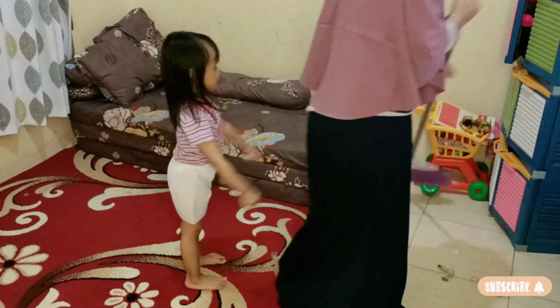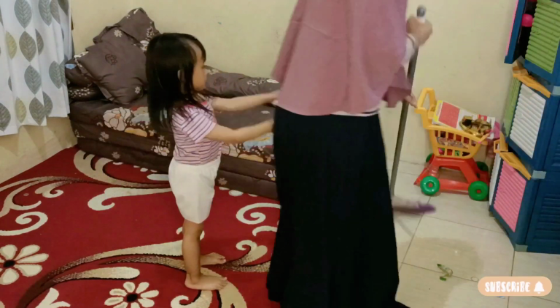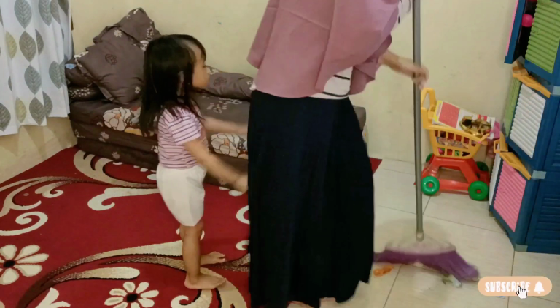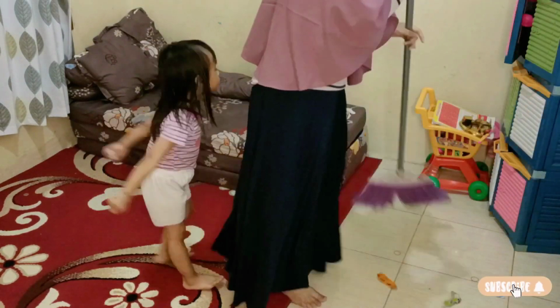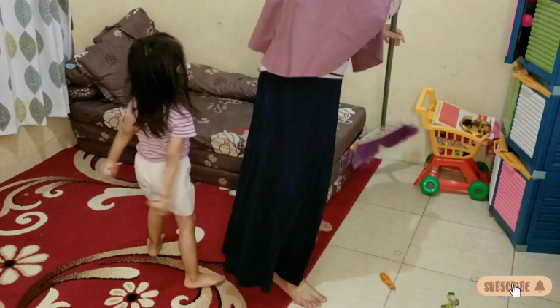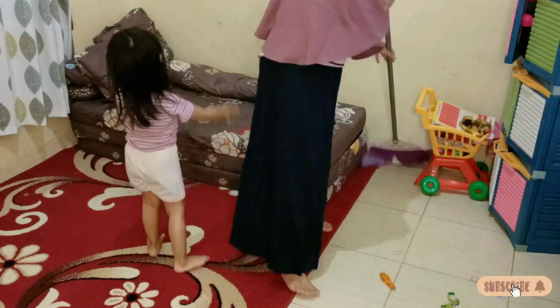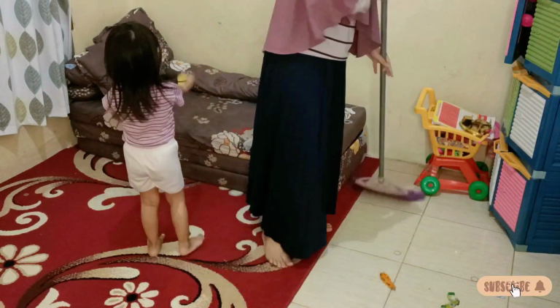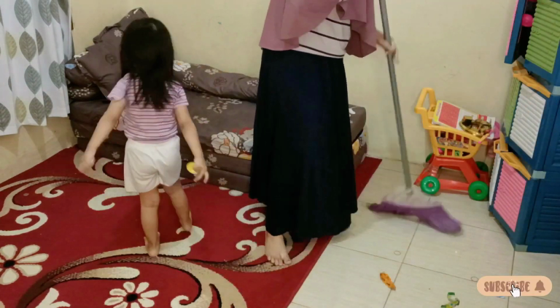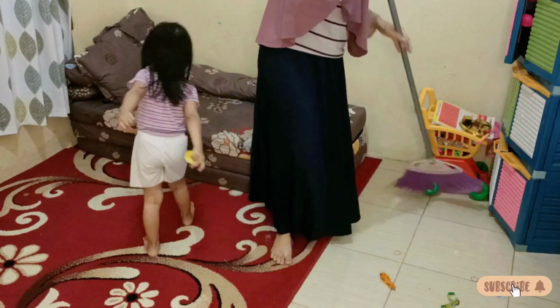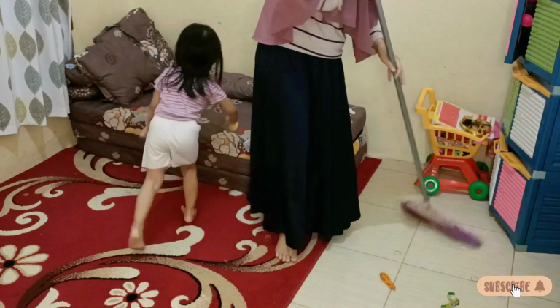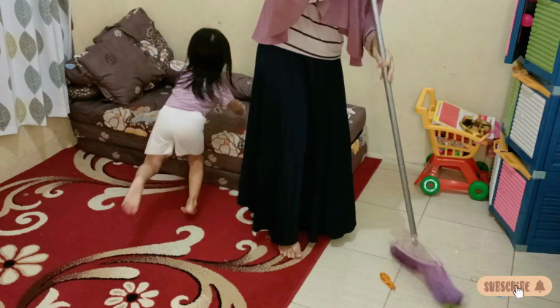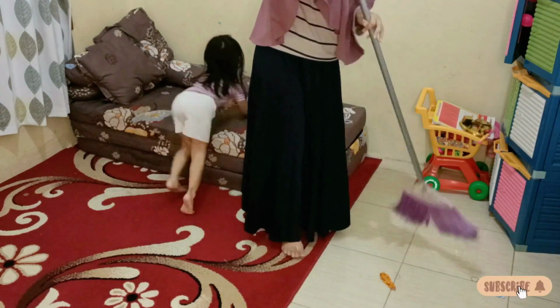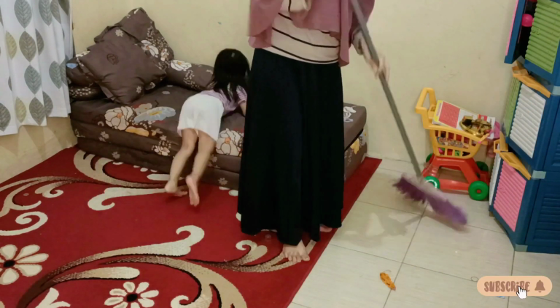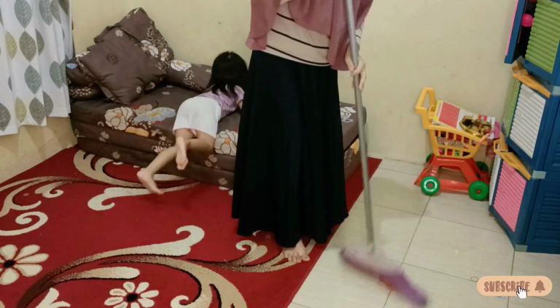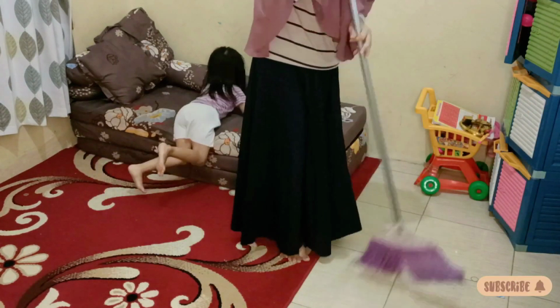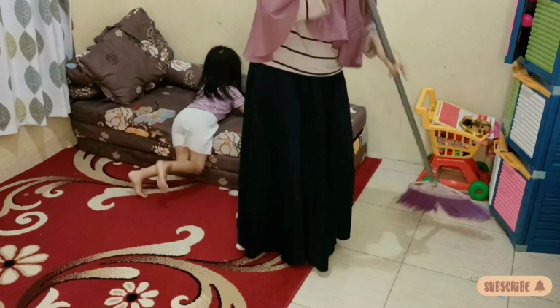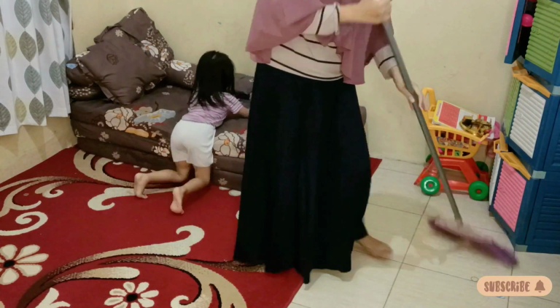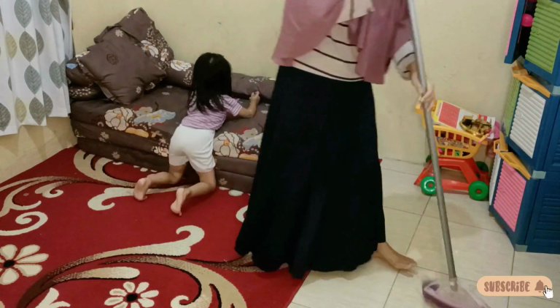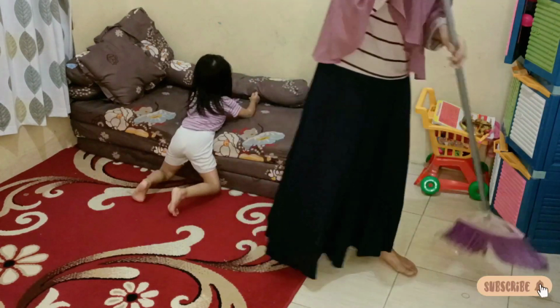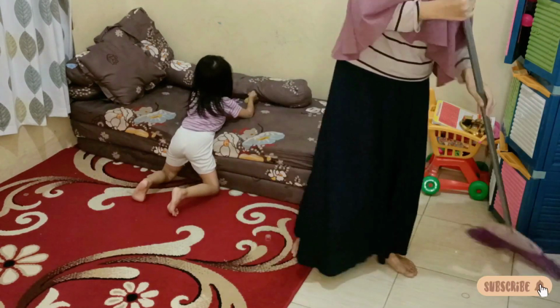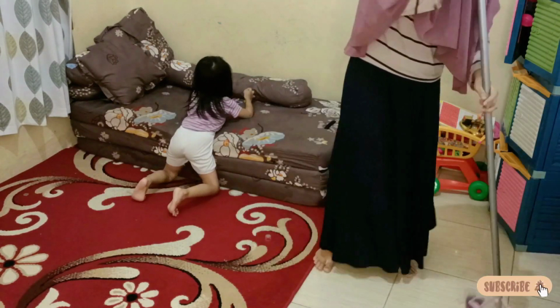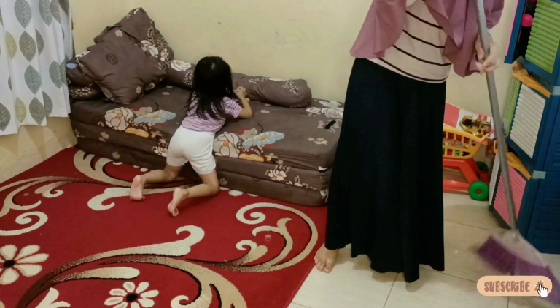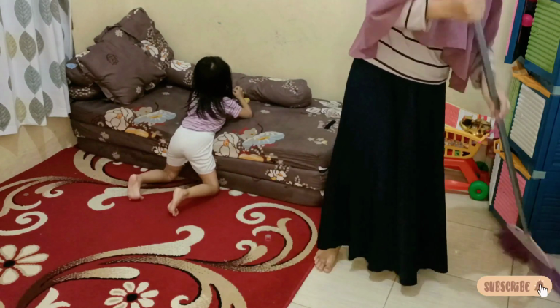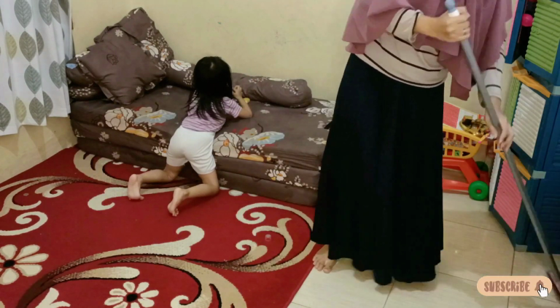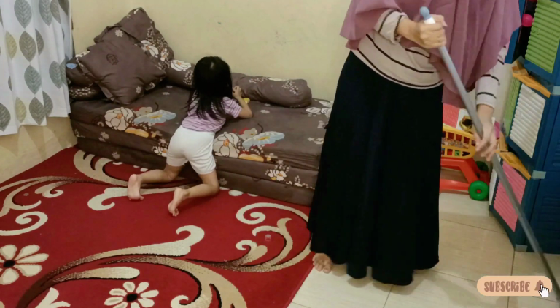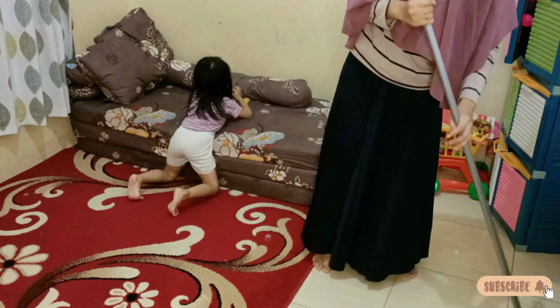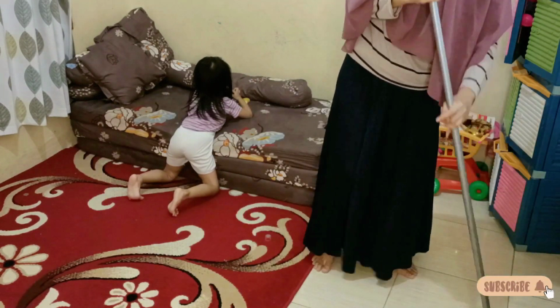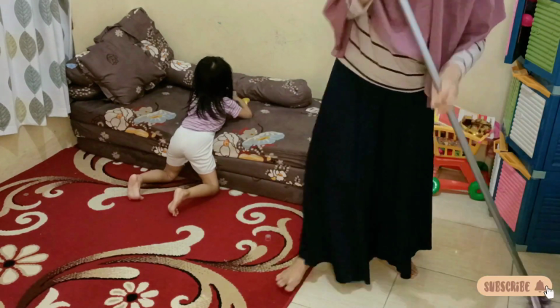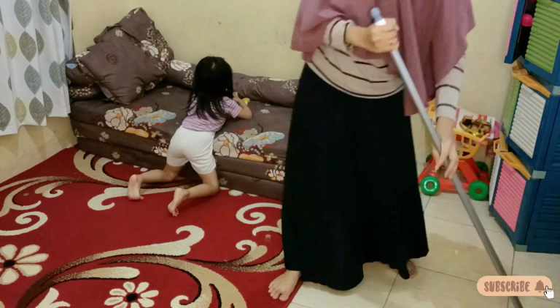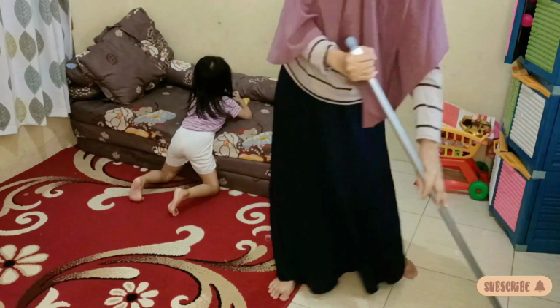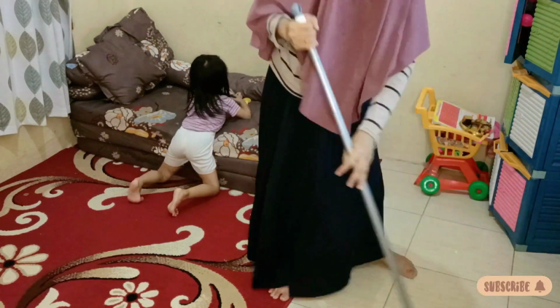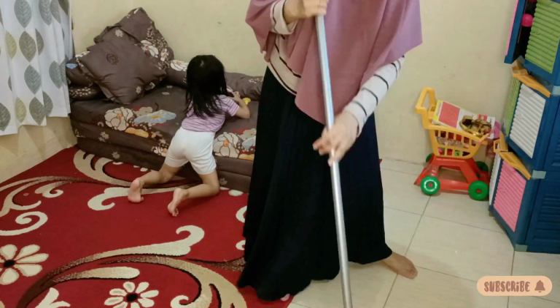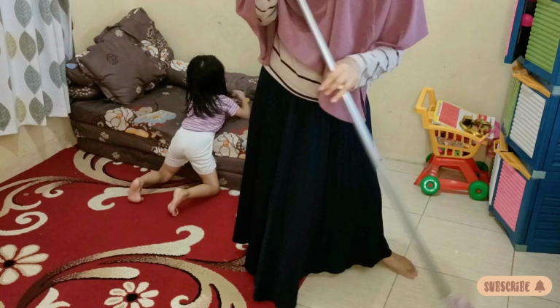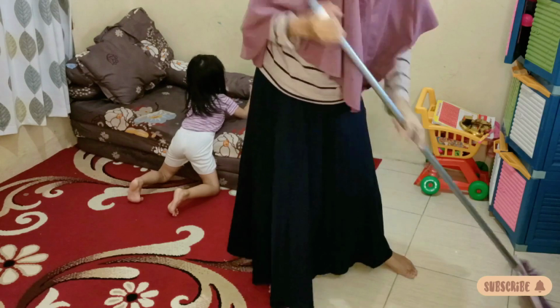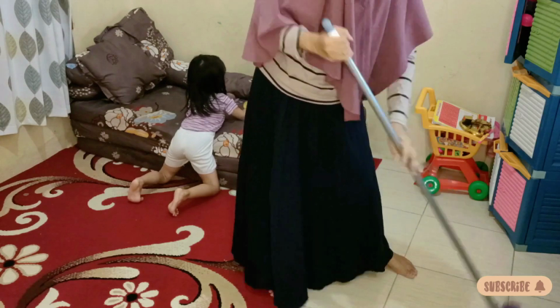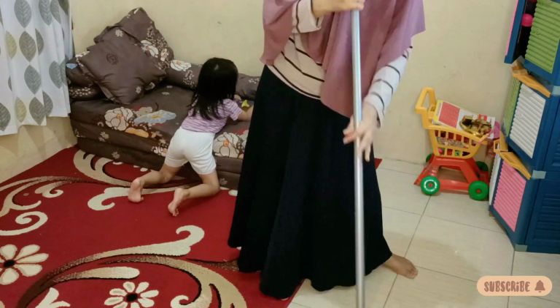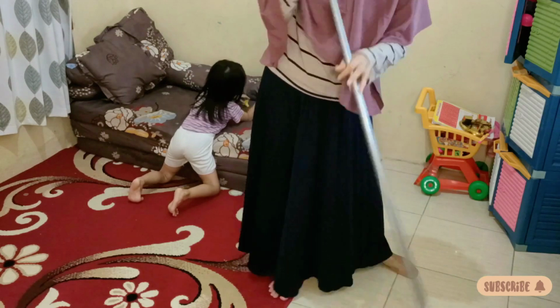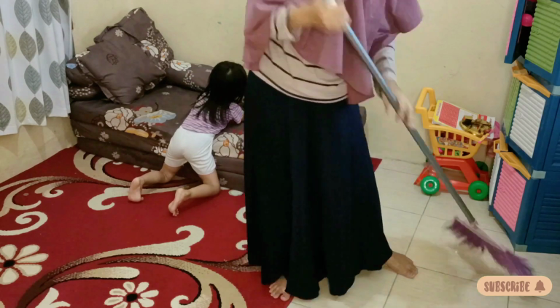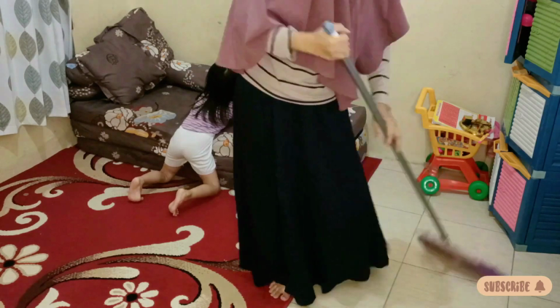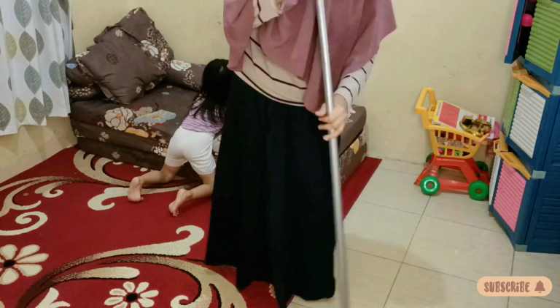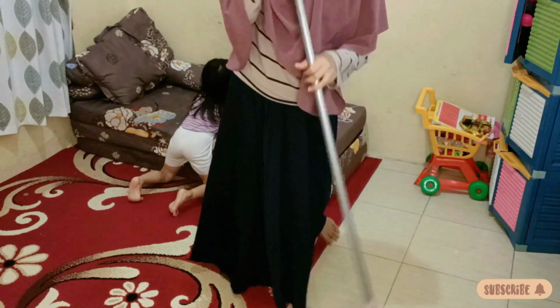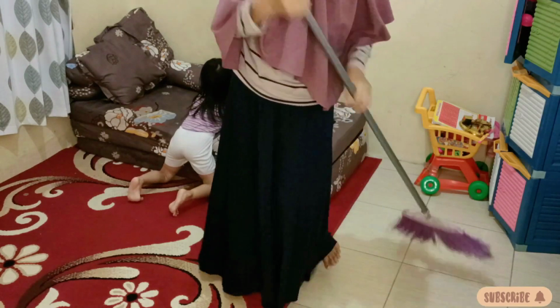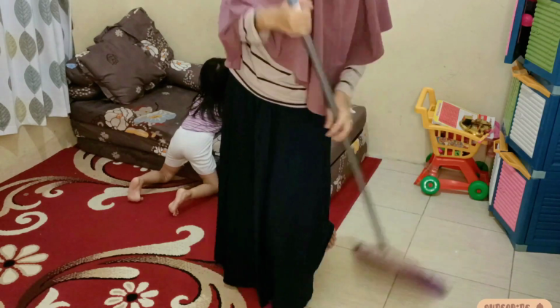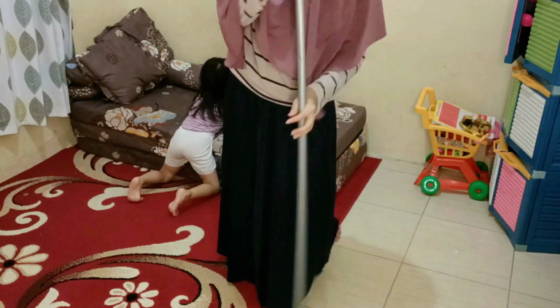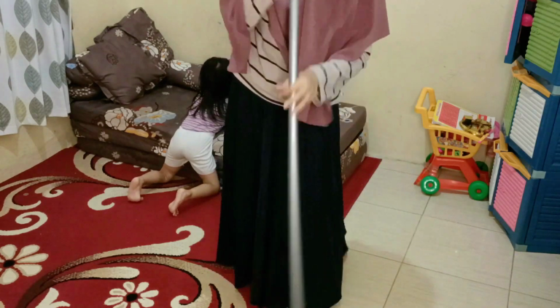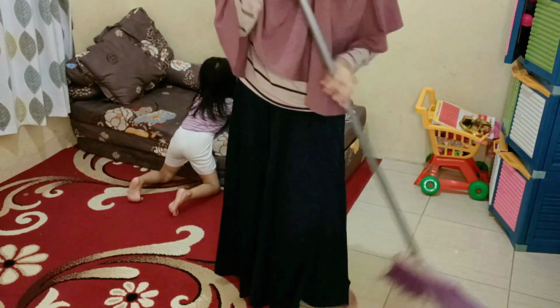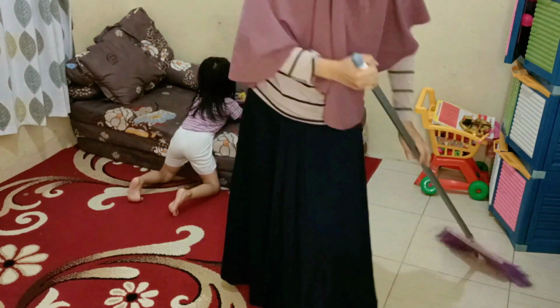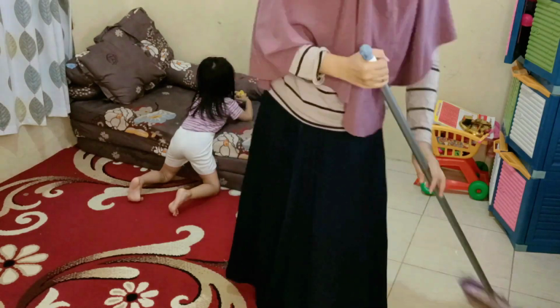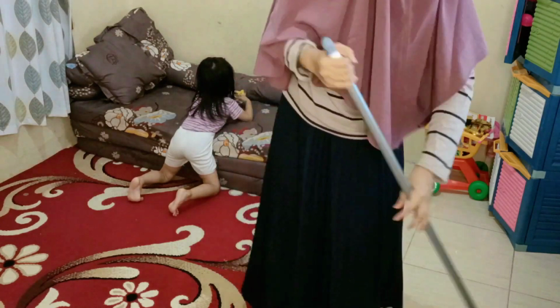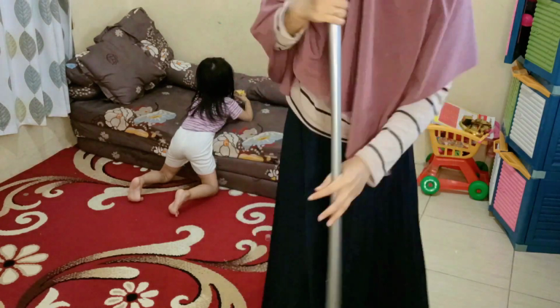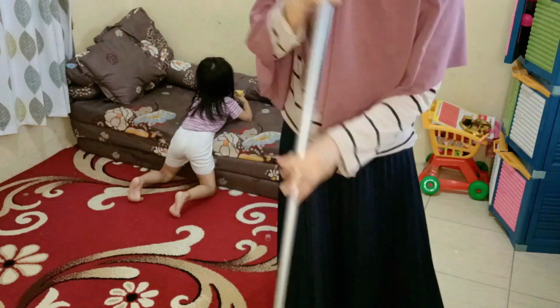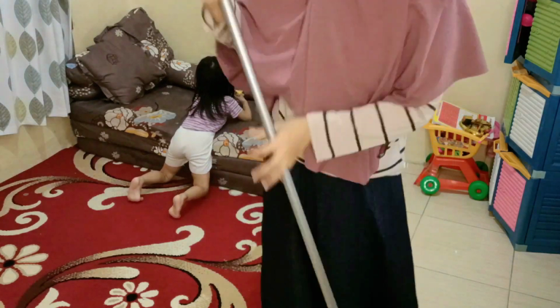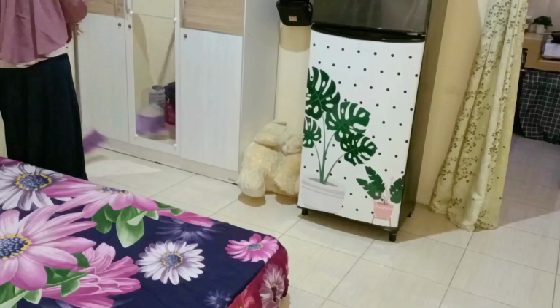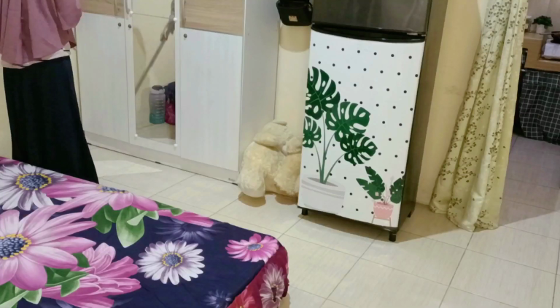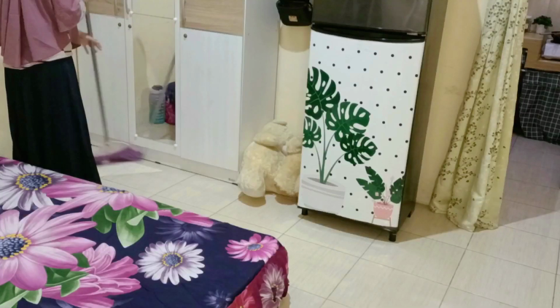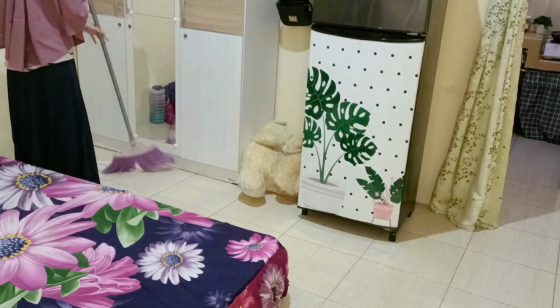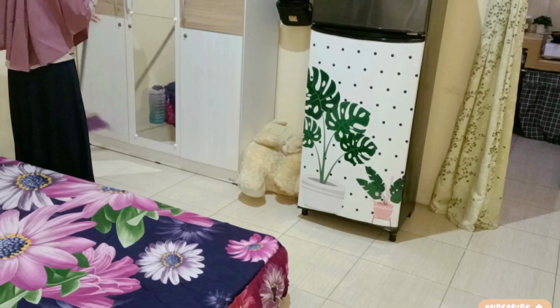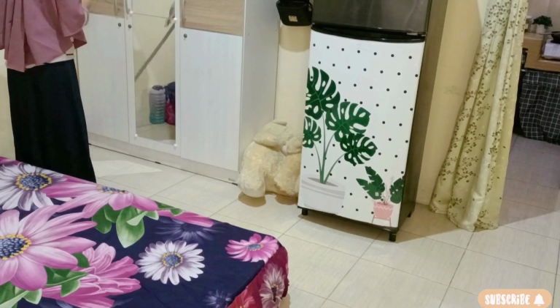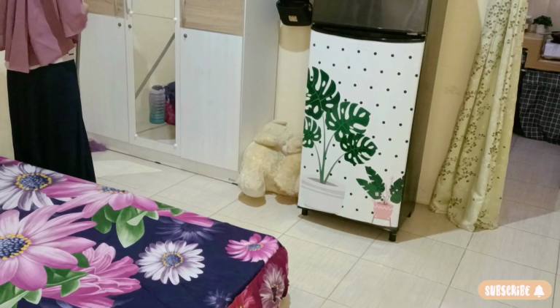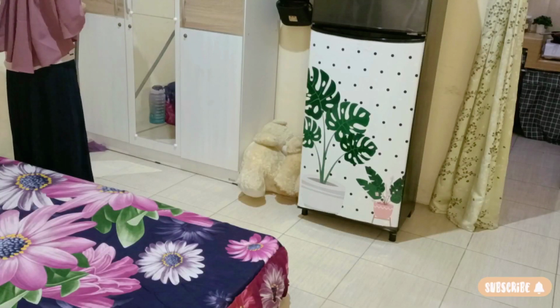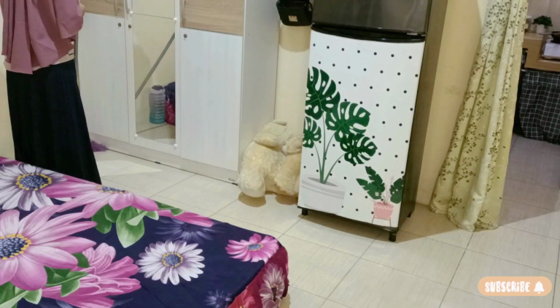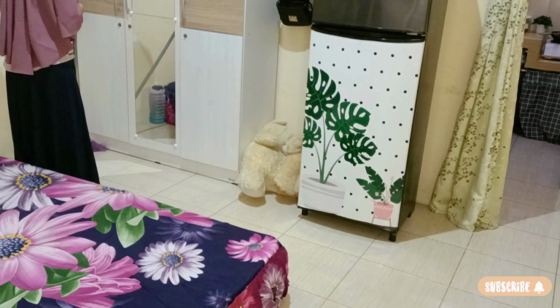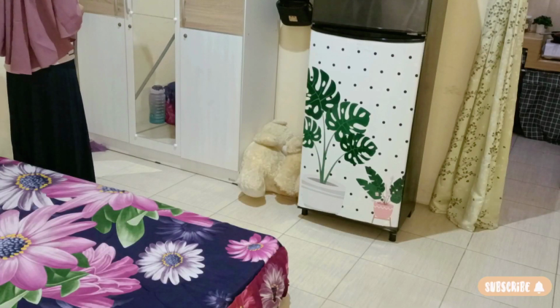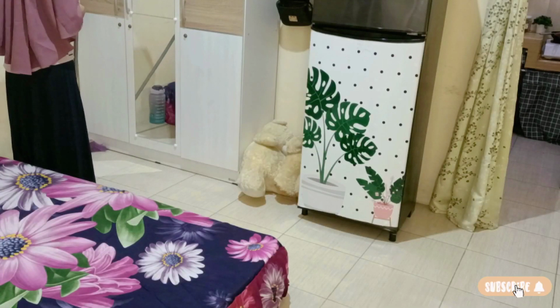Ini aku mau lempitin sofa. Tadi siang abis berantakan jadi baru aku beresin. Nah ini Merah ngalangin, nggak boleh diberesin, nggak boleh dilempit. Tapi akunya nggak betah lihat berantakan terus. Aku nggak pernah marahin Merah kalau berantakan, namanya juga anak-anak. Tapi kalau udah gede pasti bakalan kangen masa-masa kecil sekarang. Rapinya tuh kalau anak tidur doang, diemnya kalau lagi tidur doang.